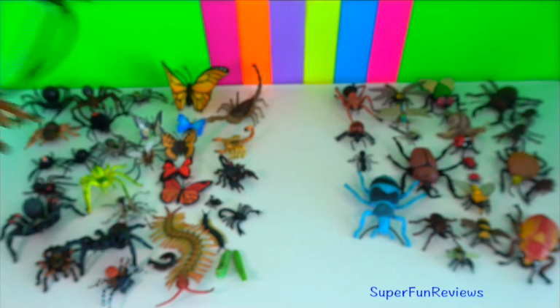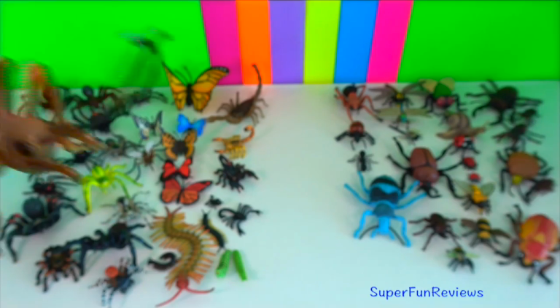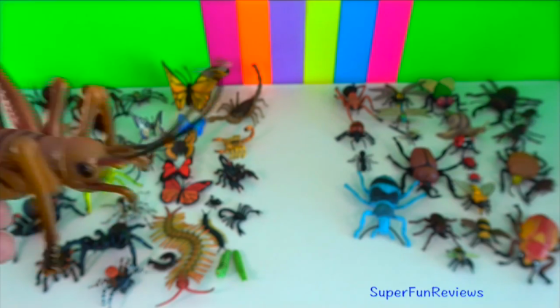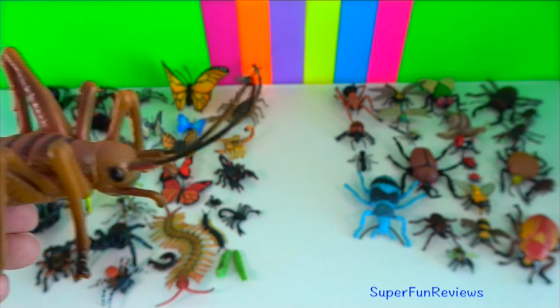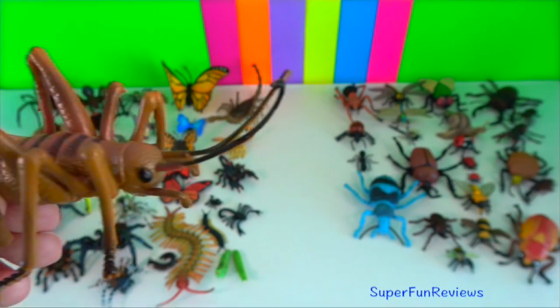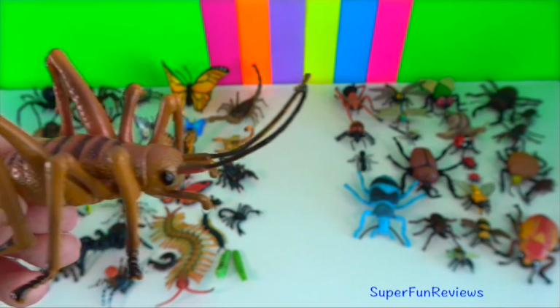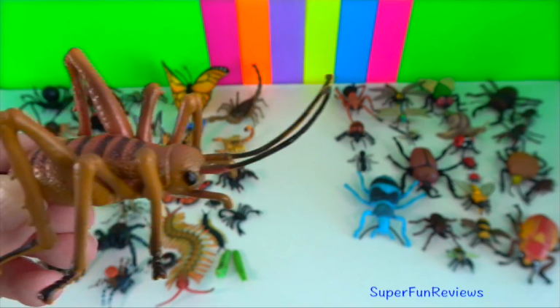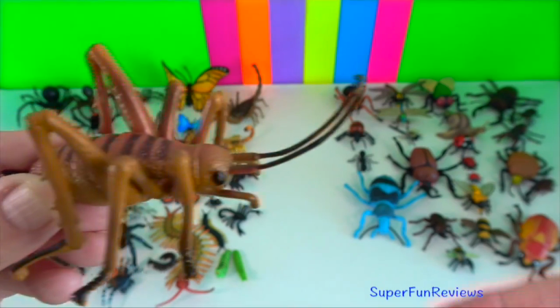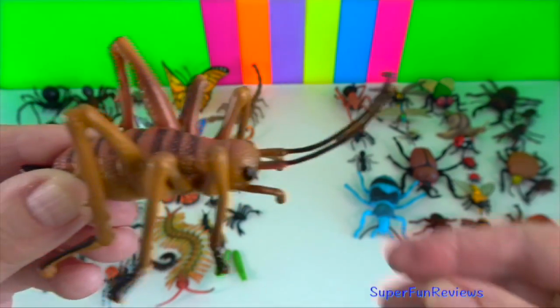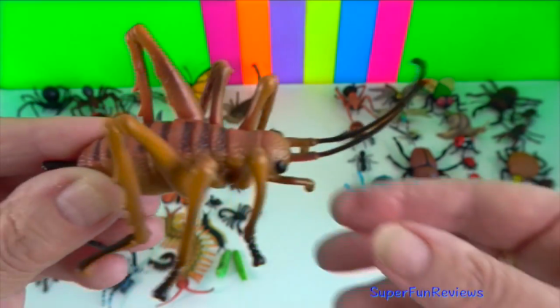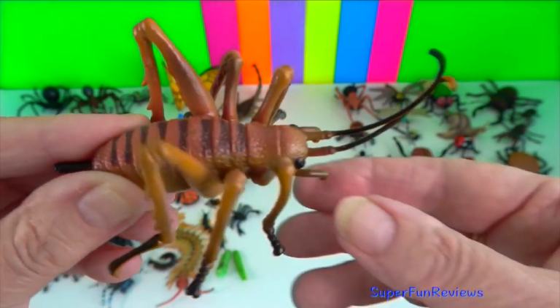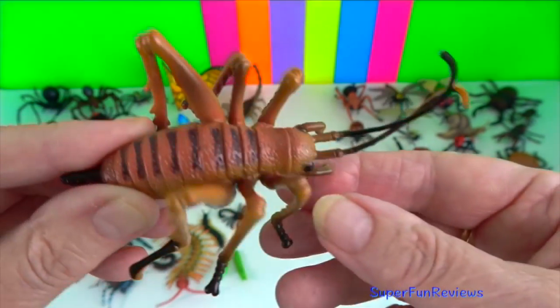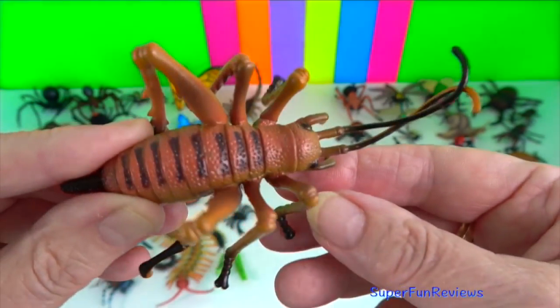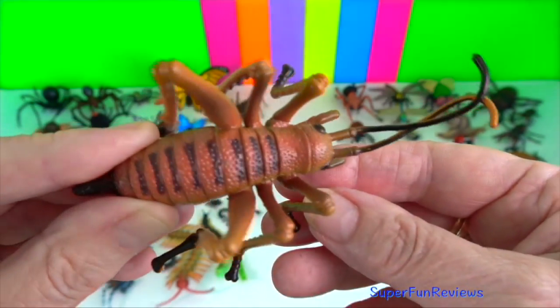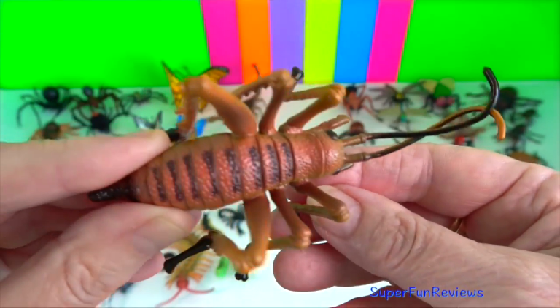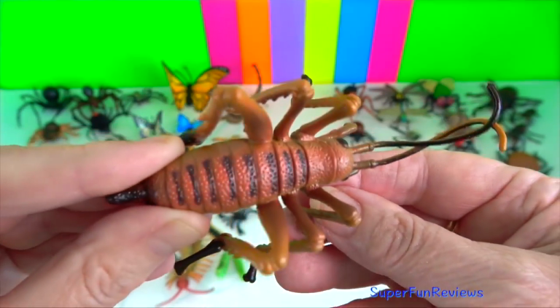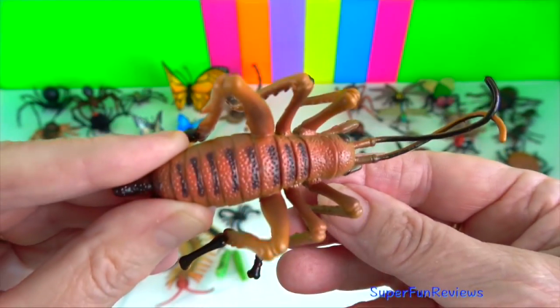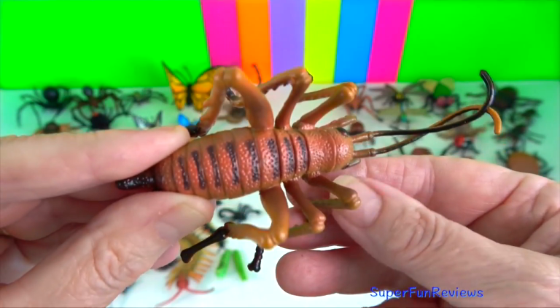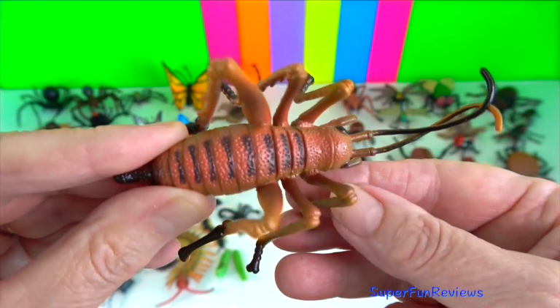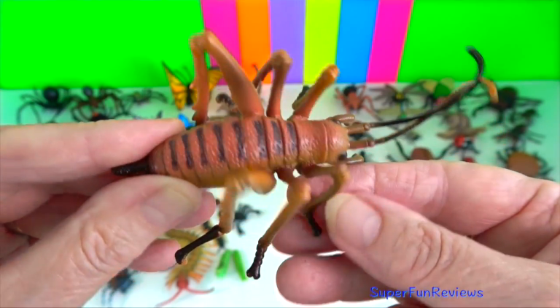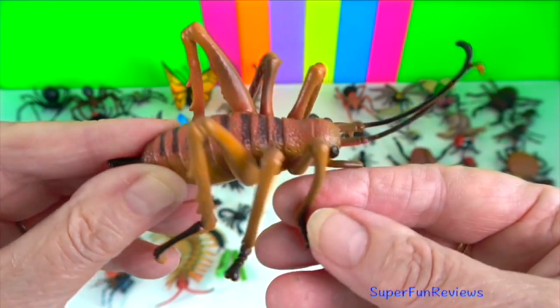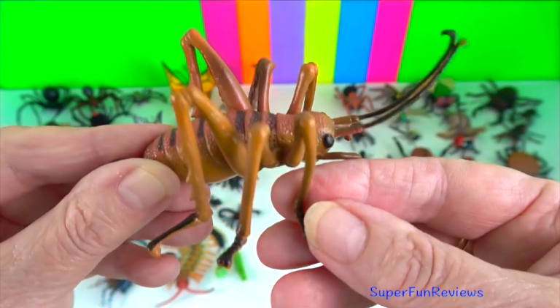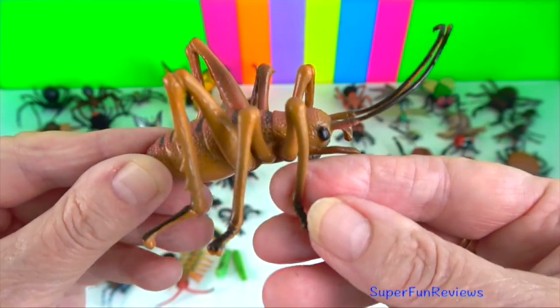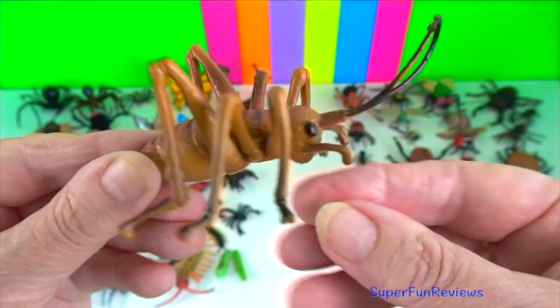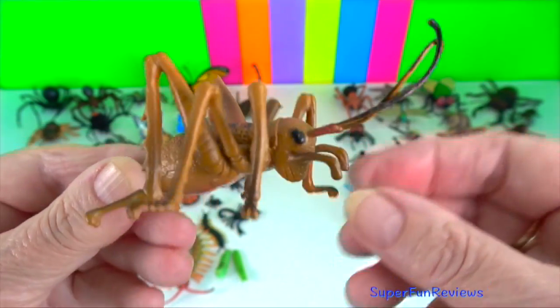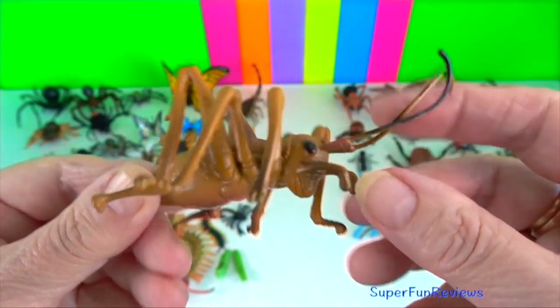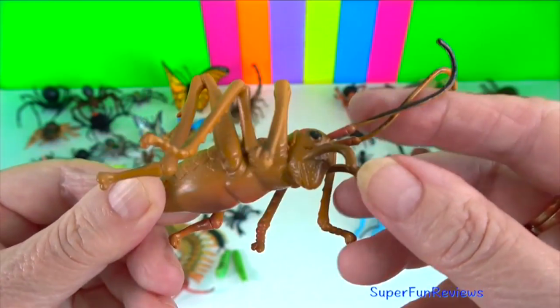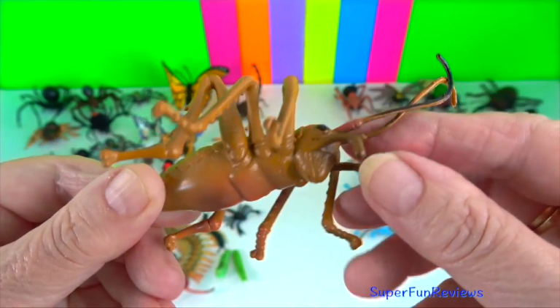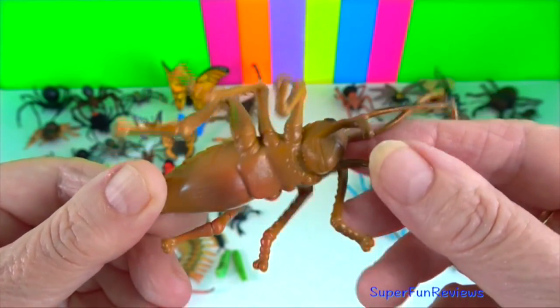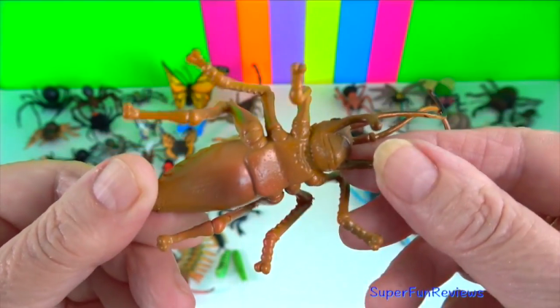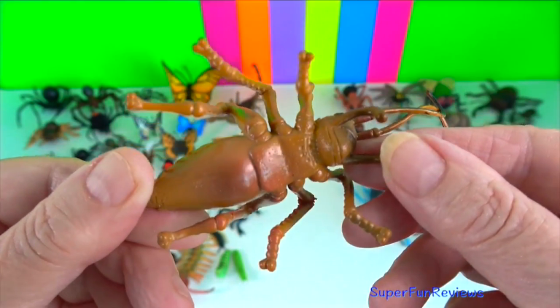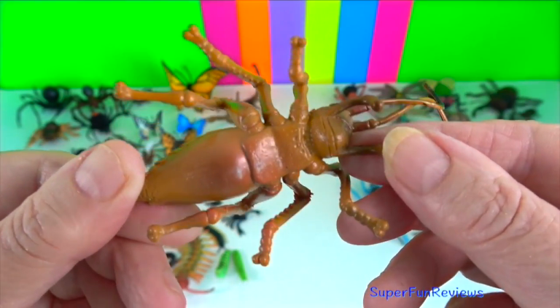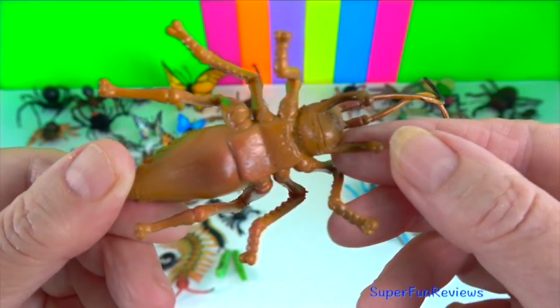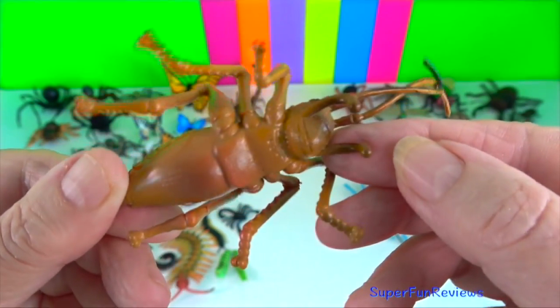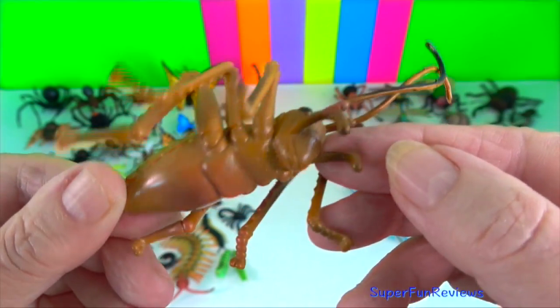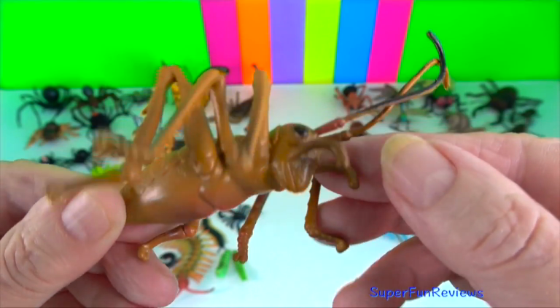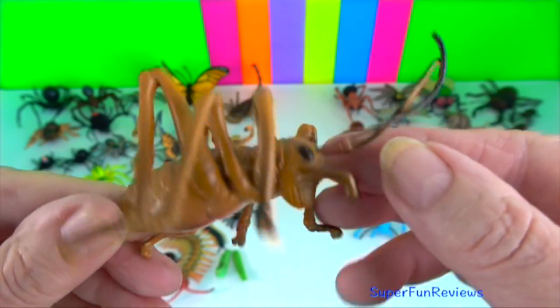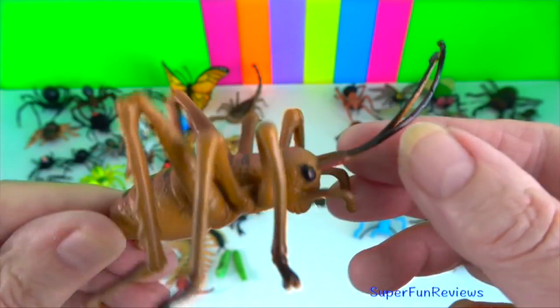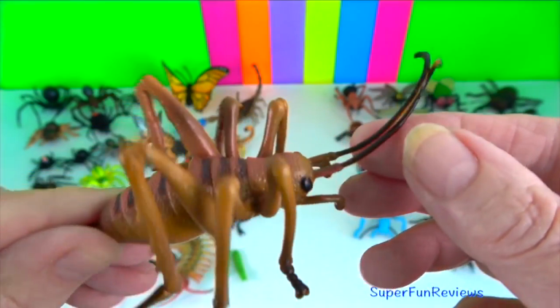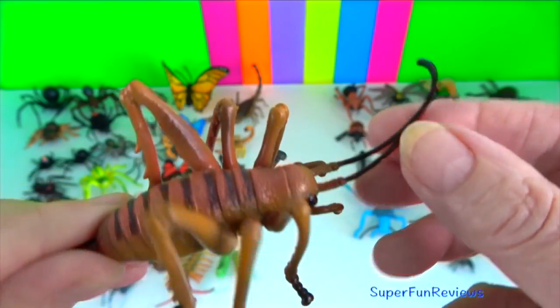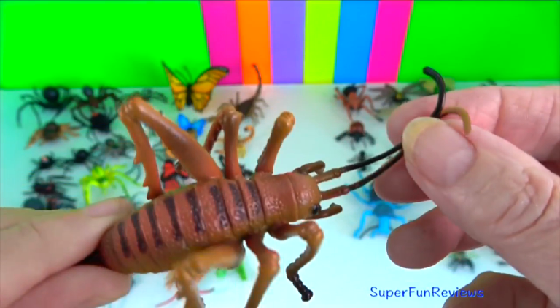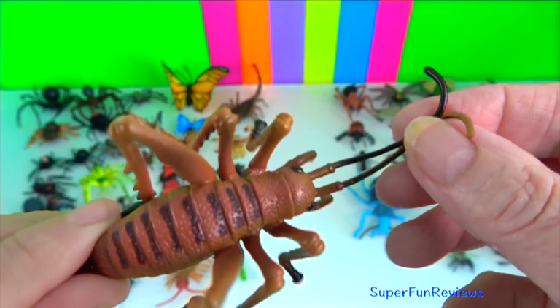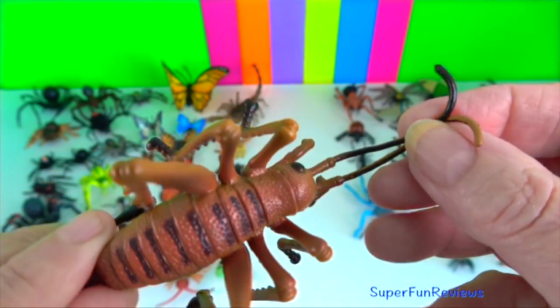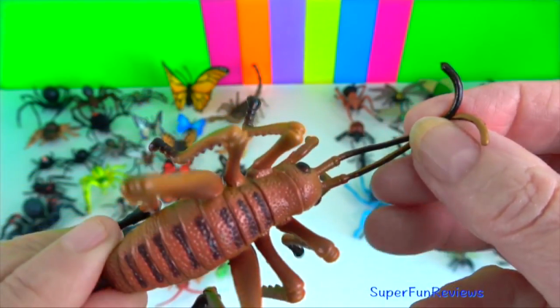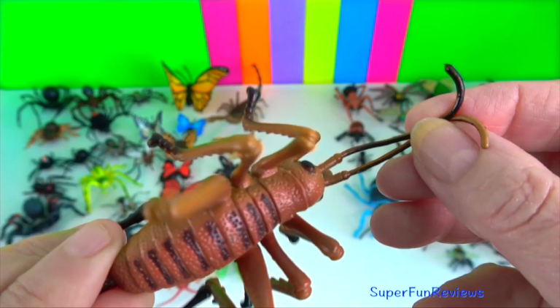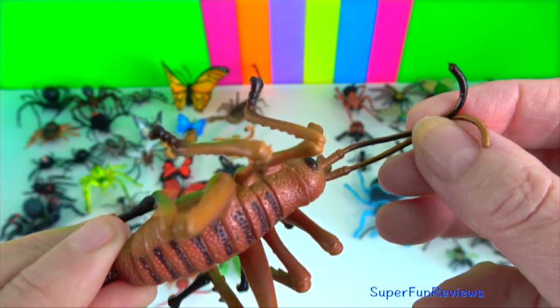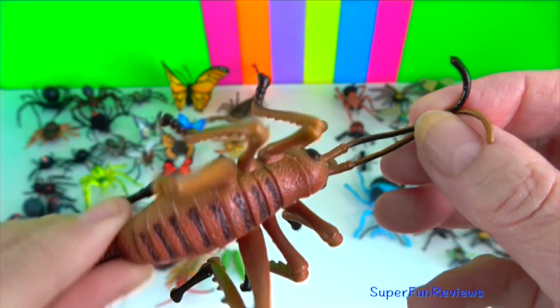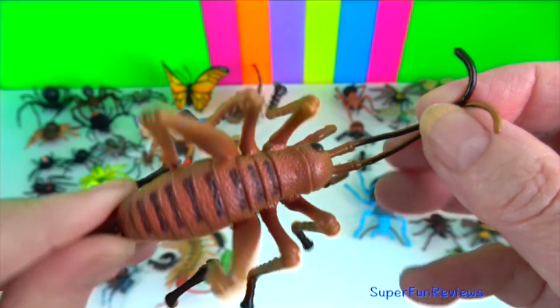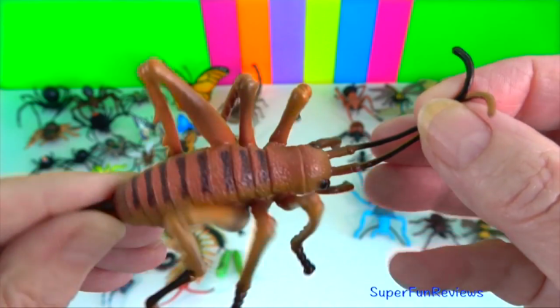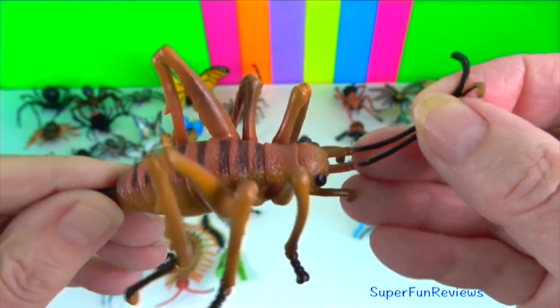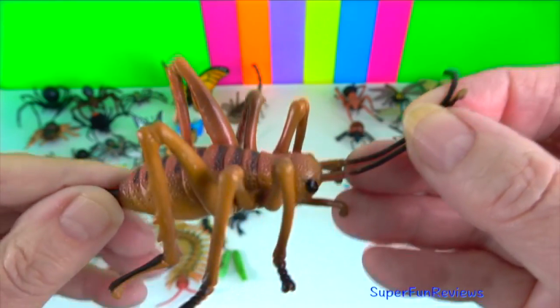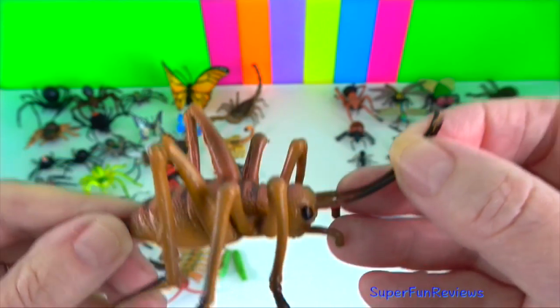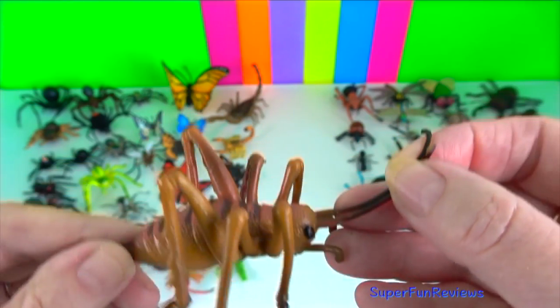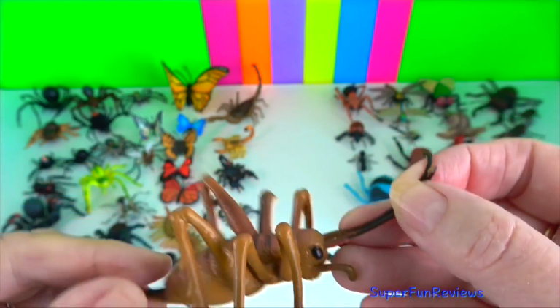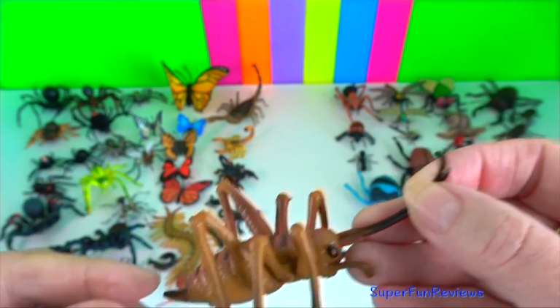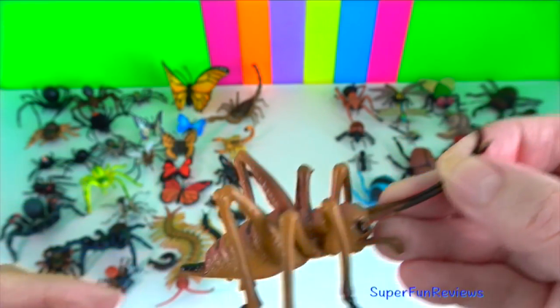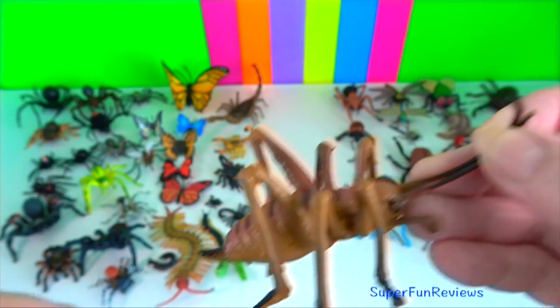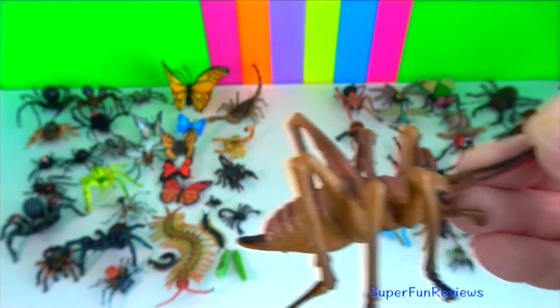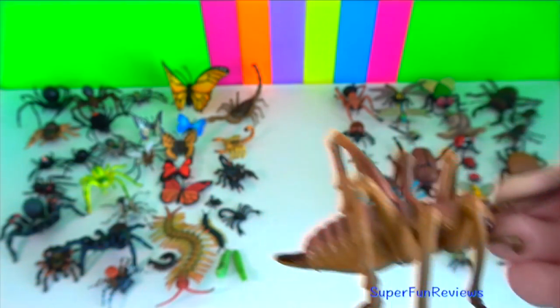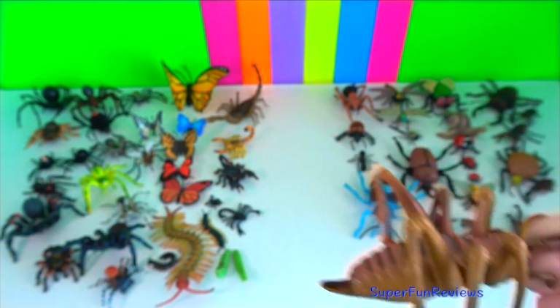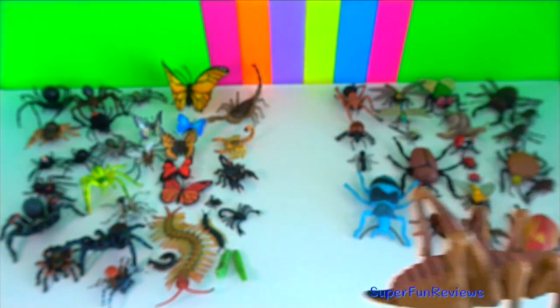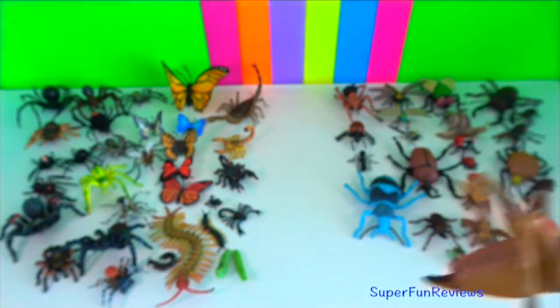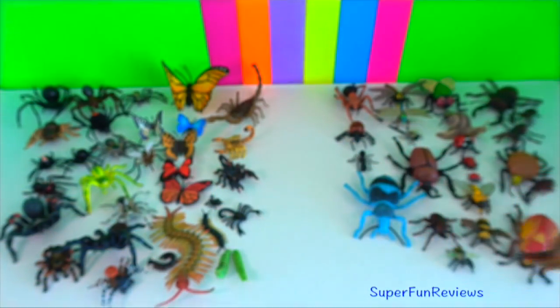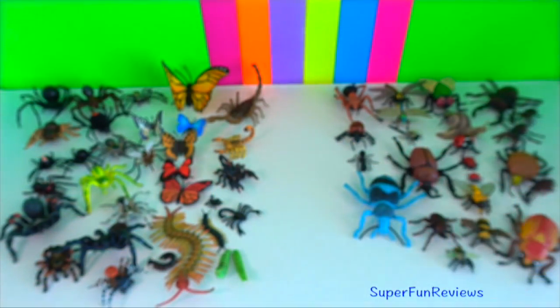Weta? They live in New Zealand. They can give you a nip but they have no stinger. Cricket?